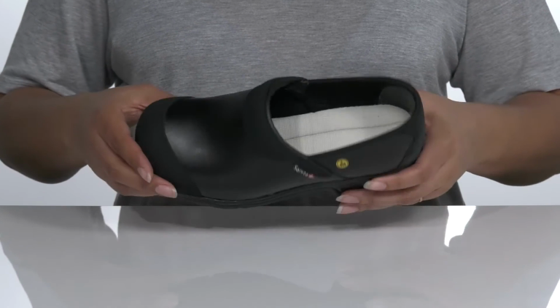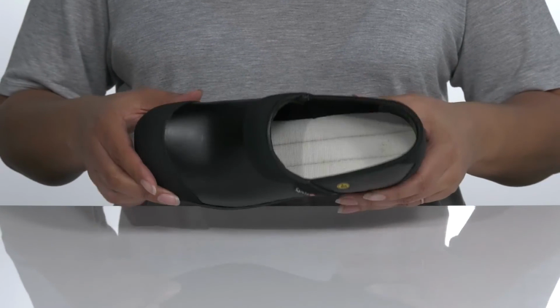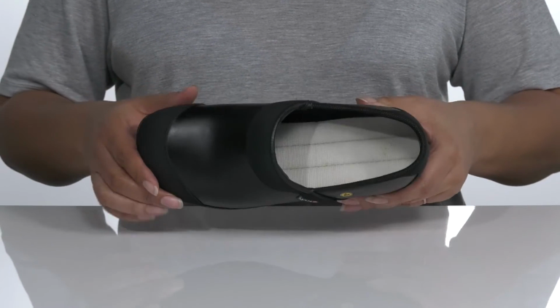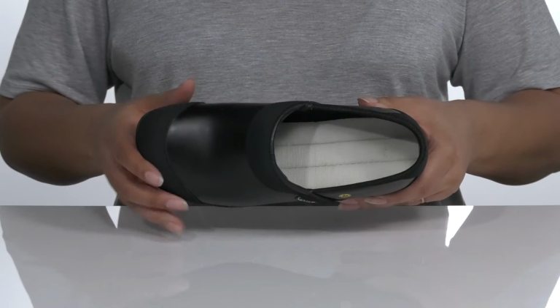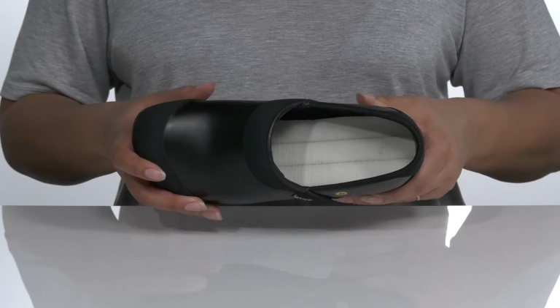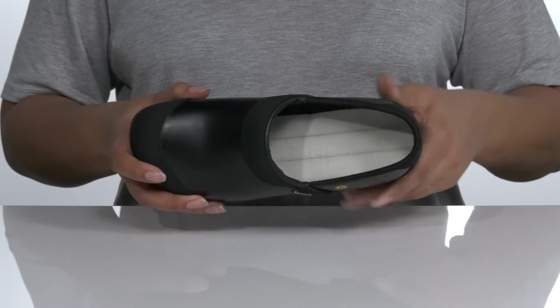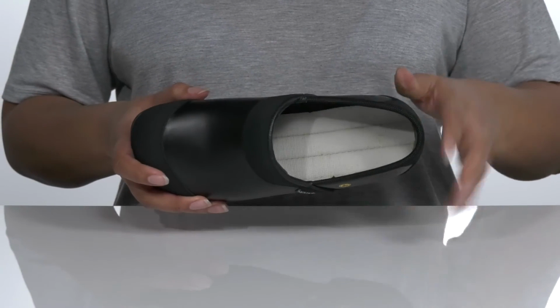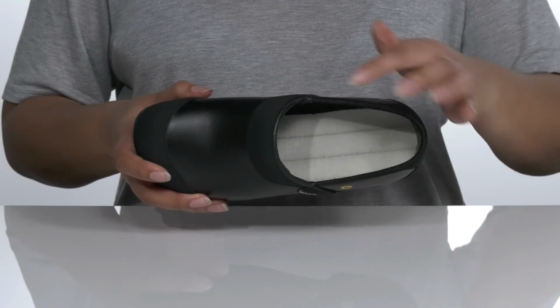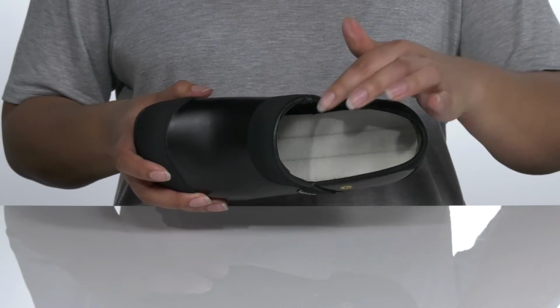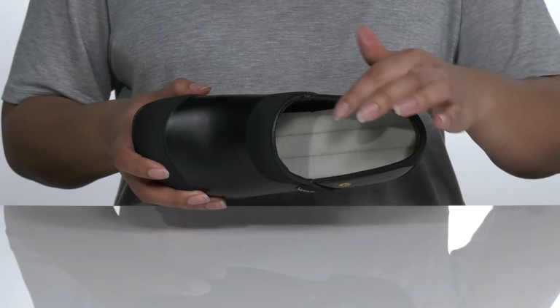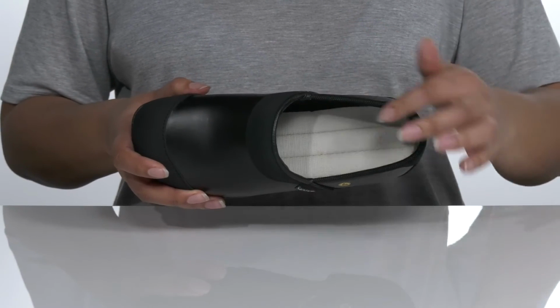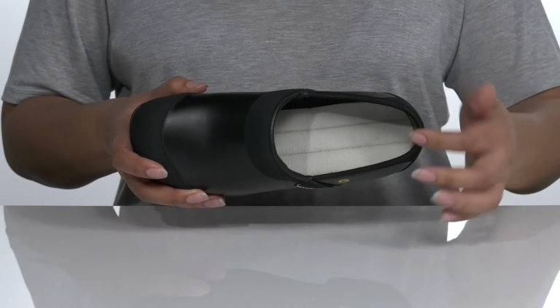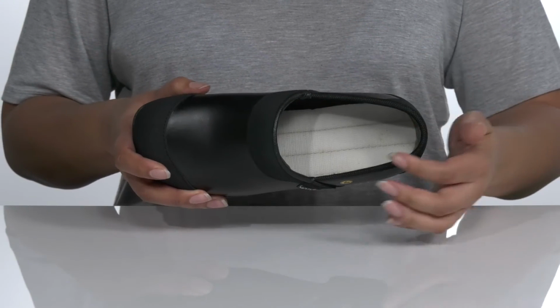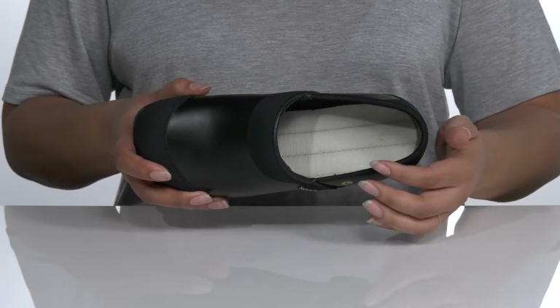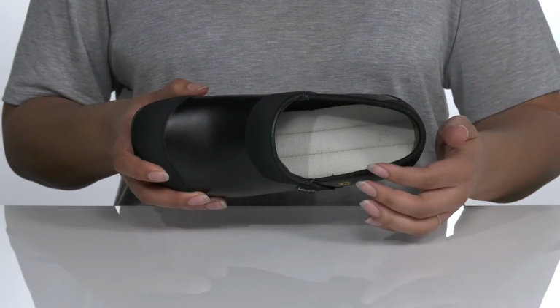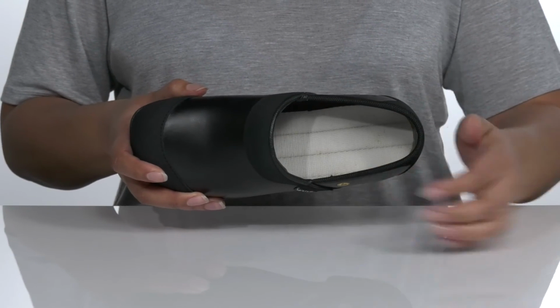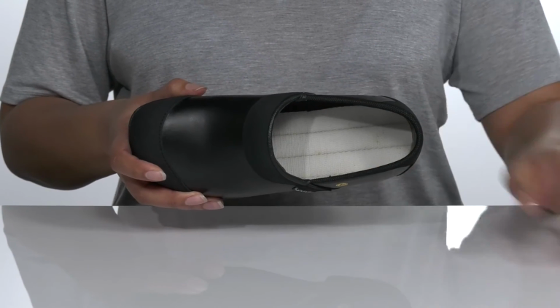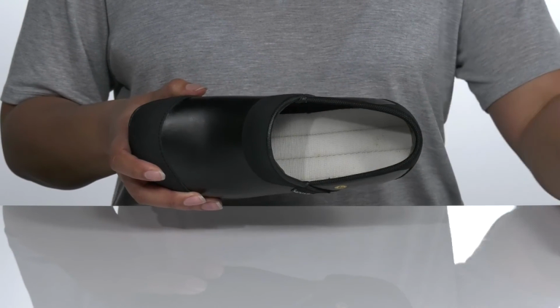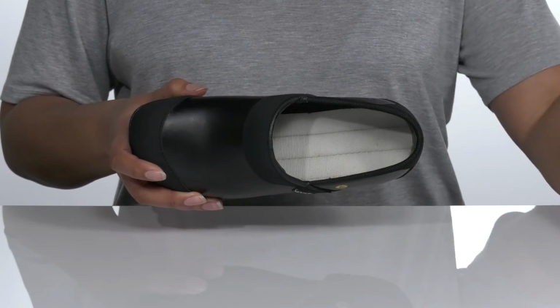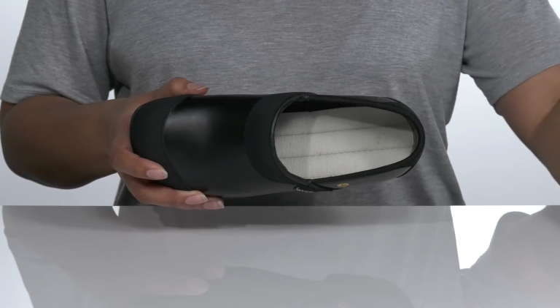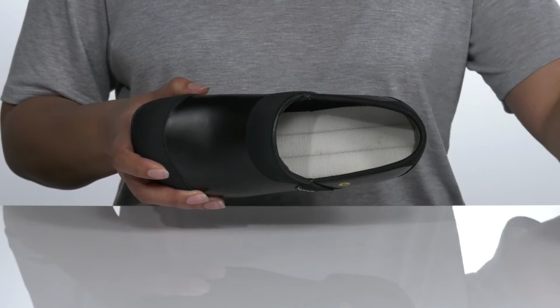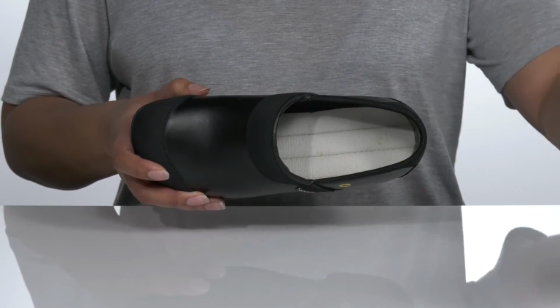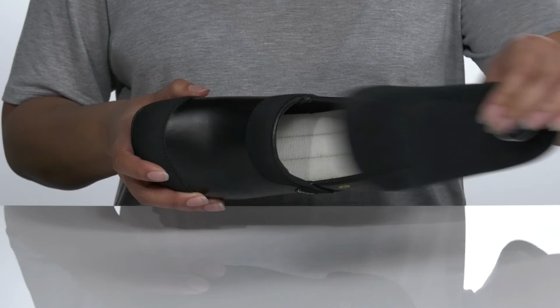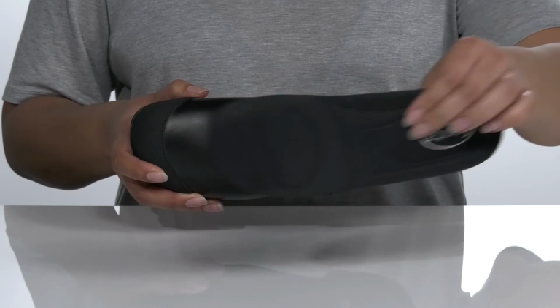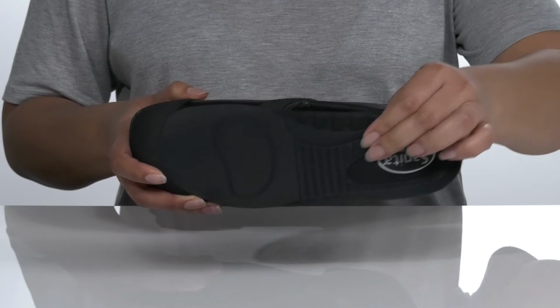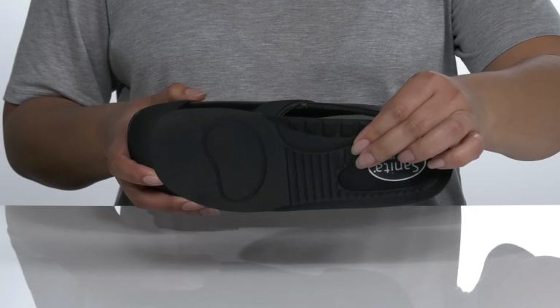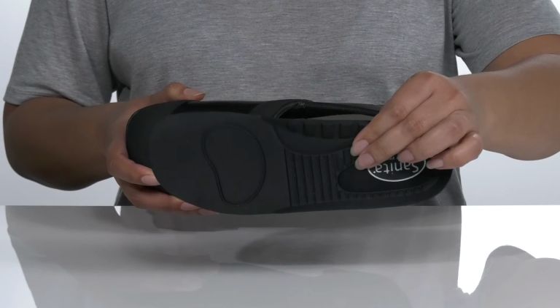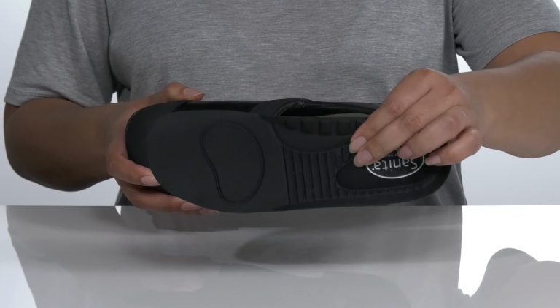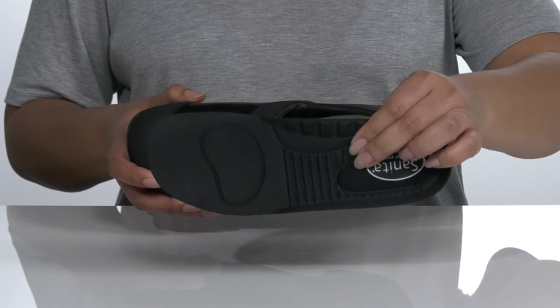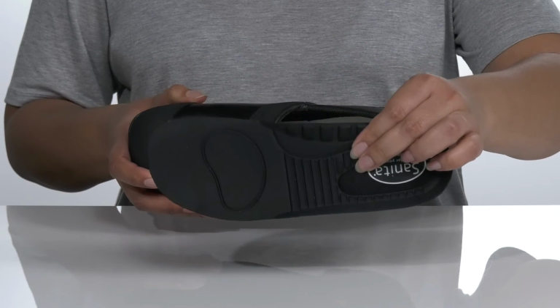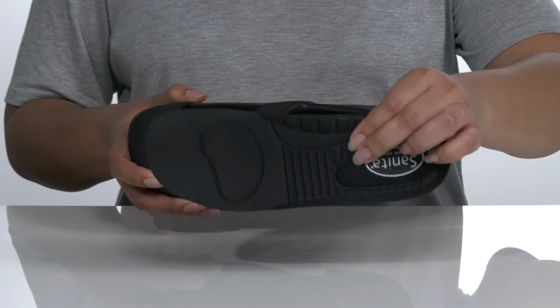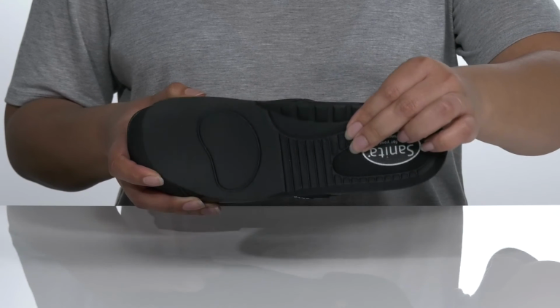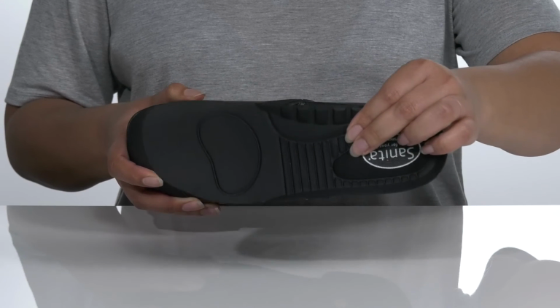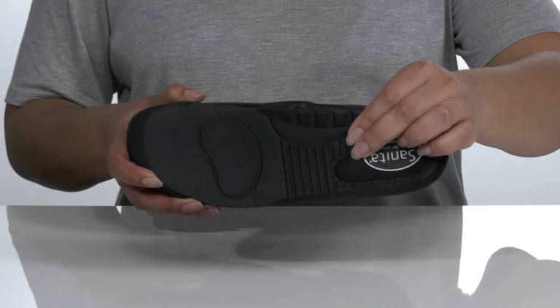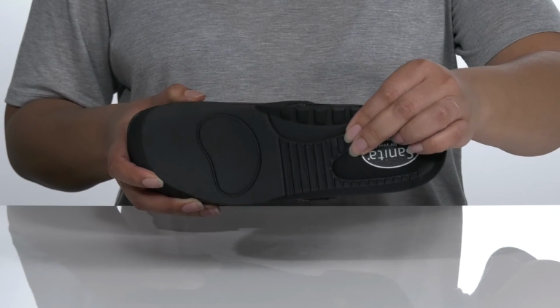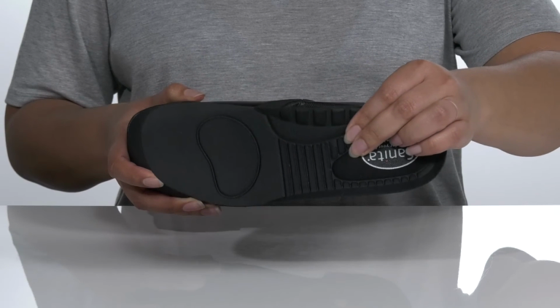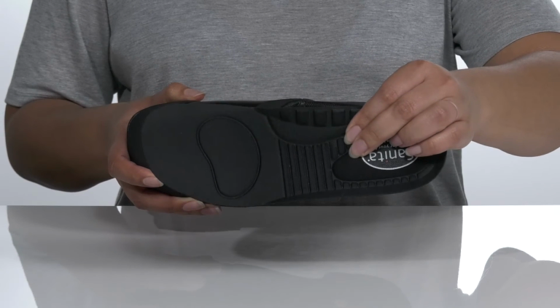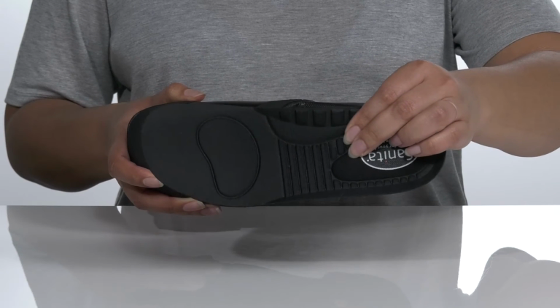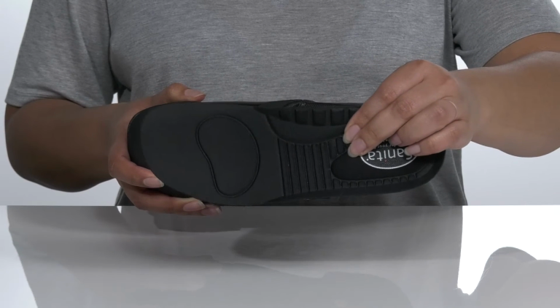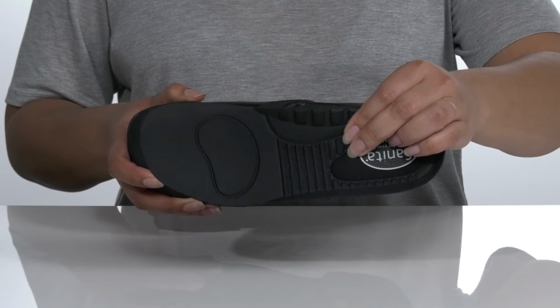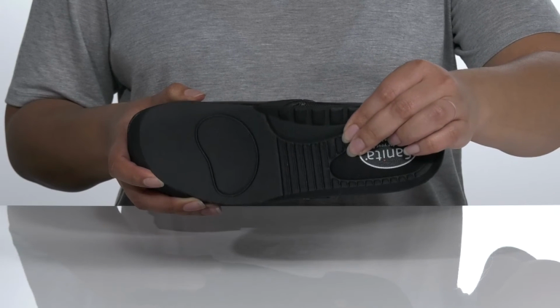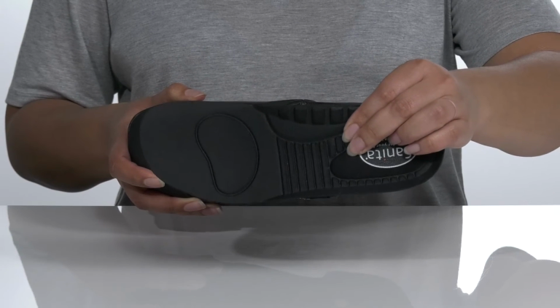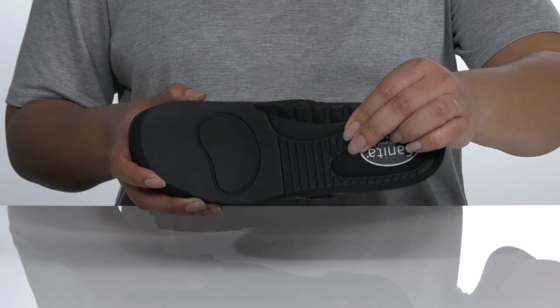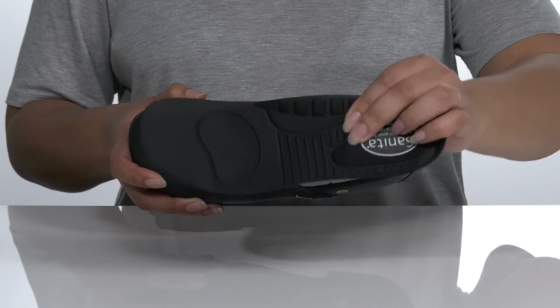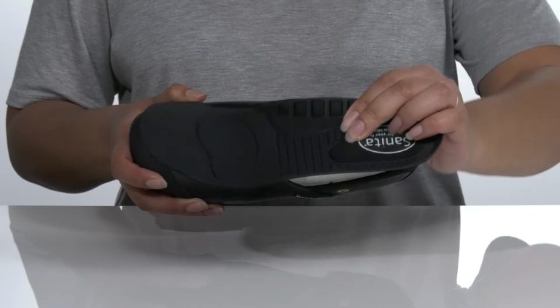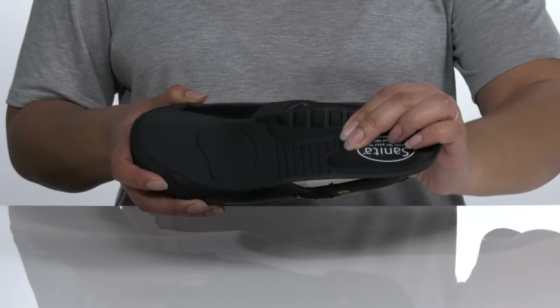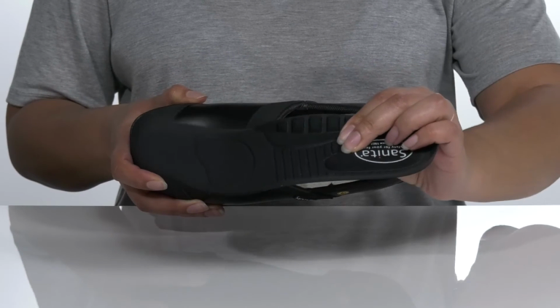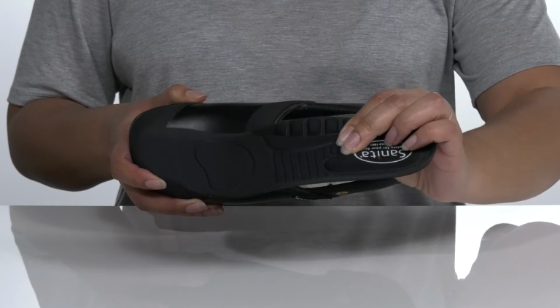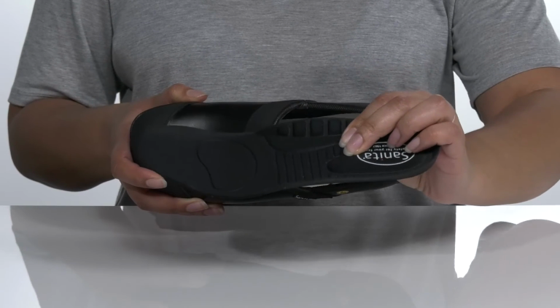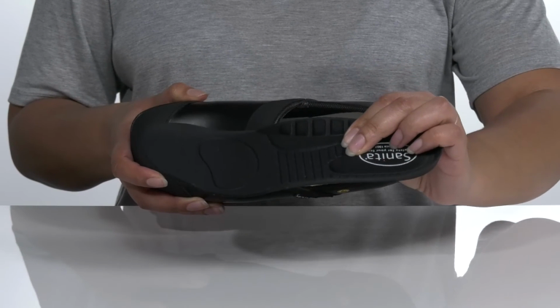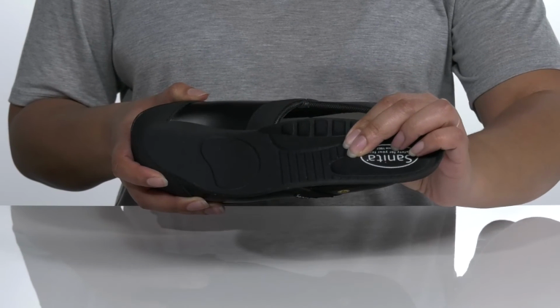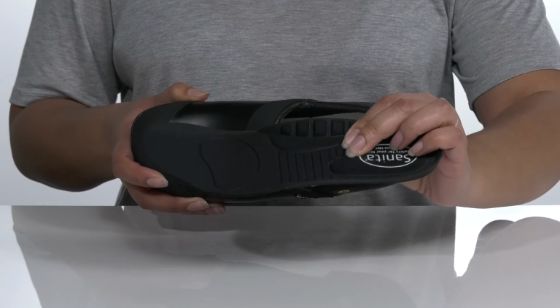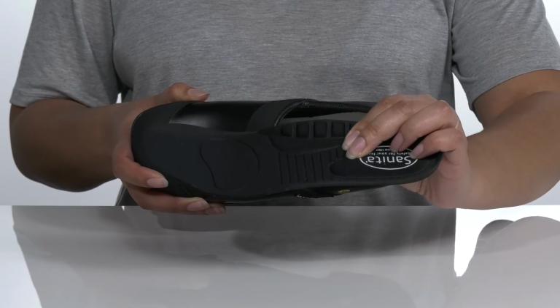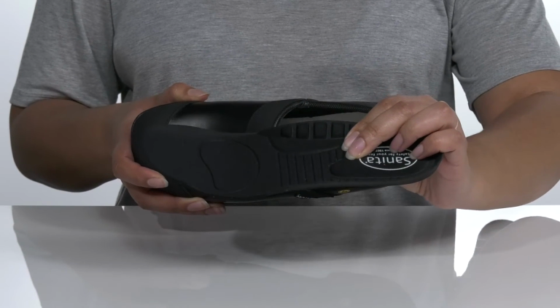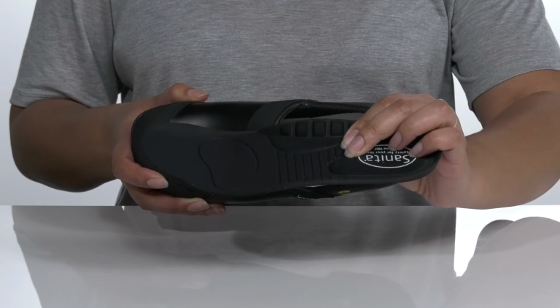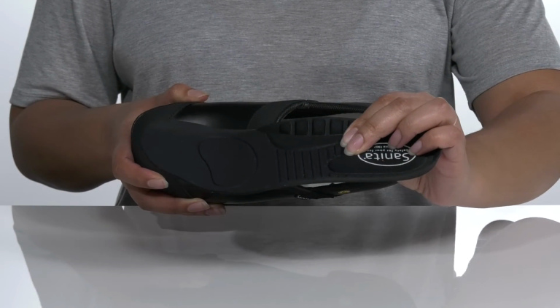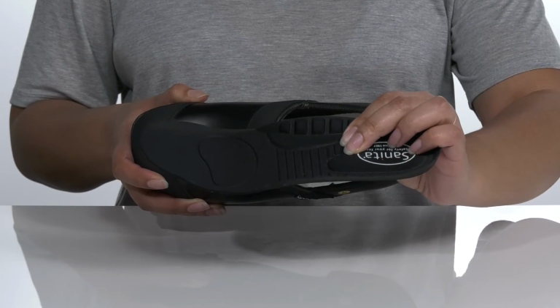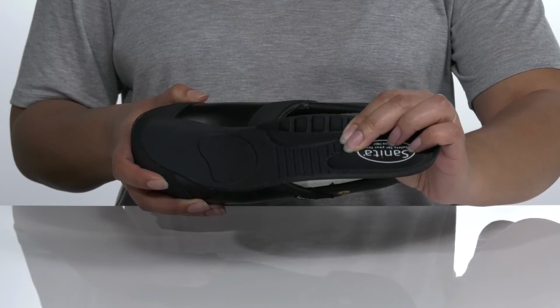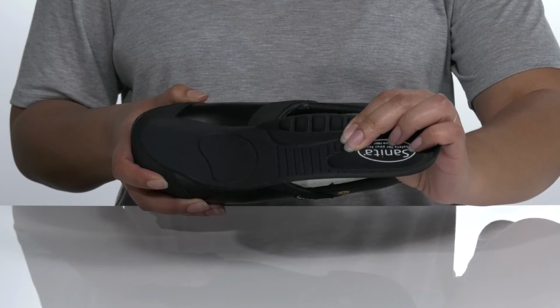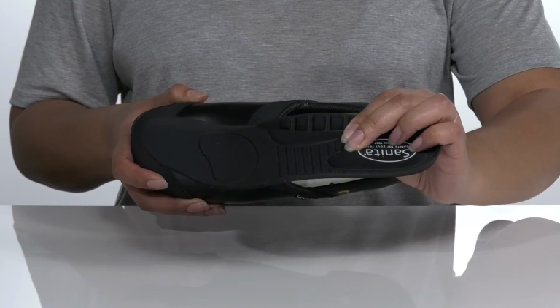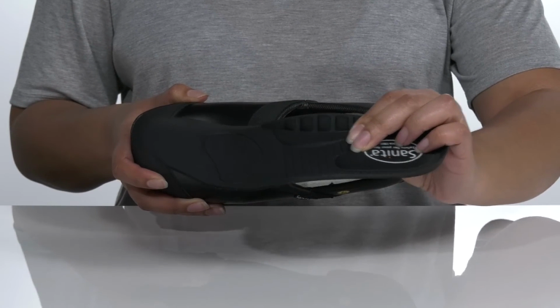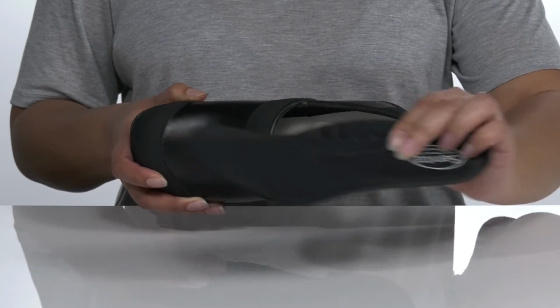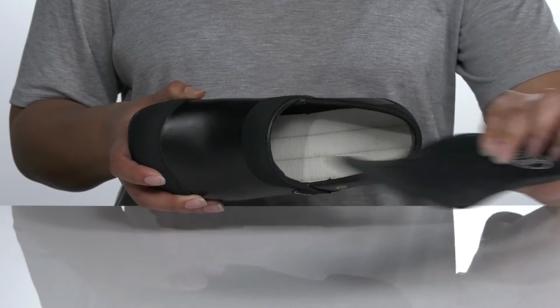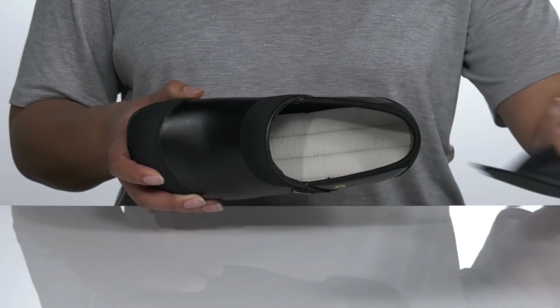Inside, there is a textile lining with a removable footbed that has extra instep padding, and it is contoured, giving you maximum comfort.